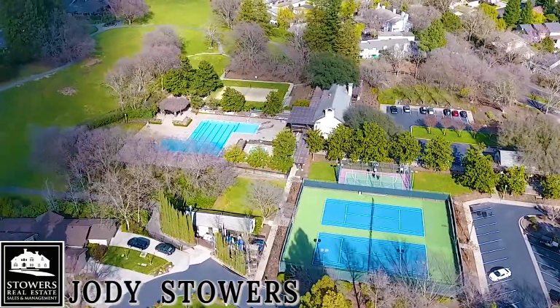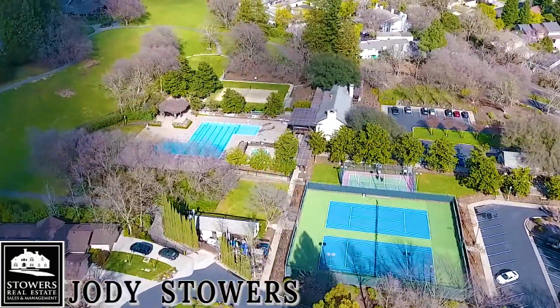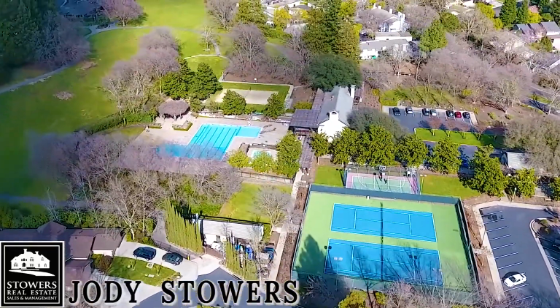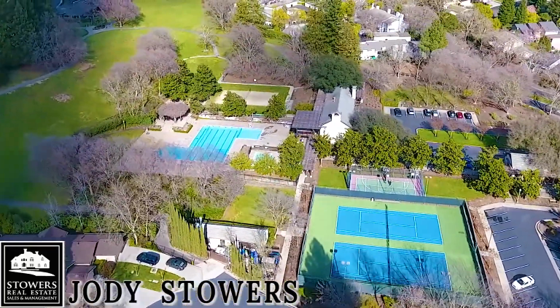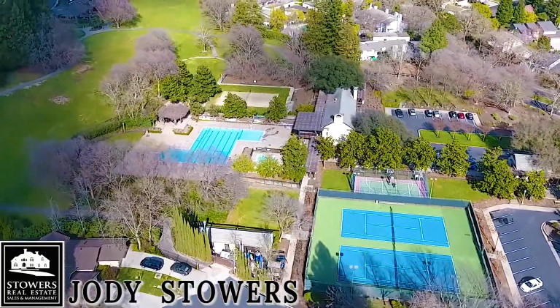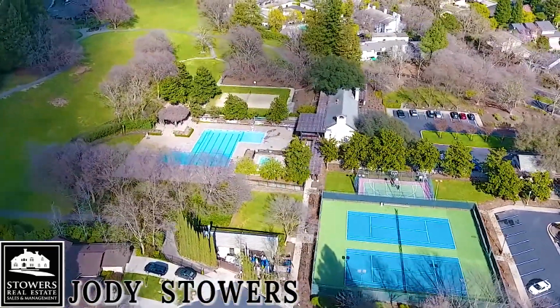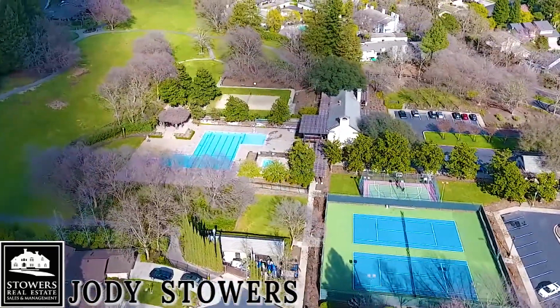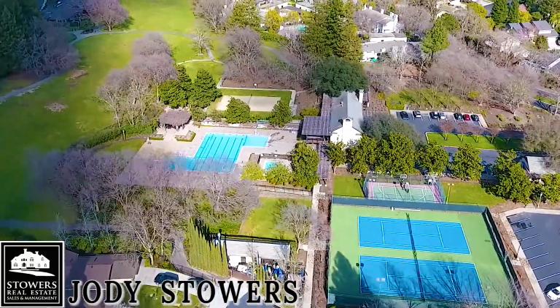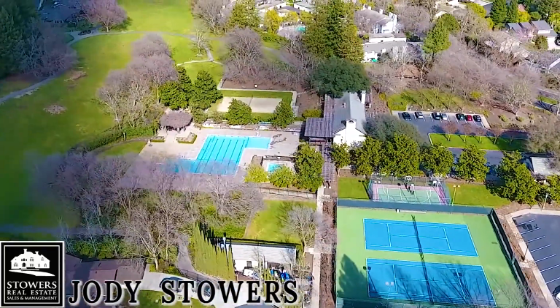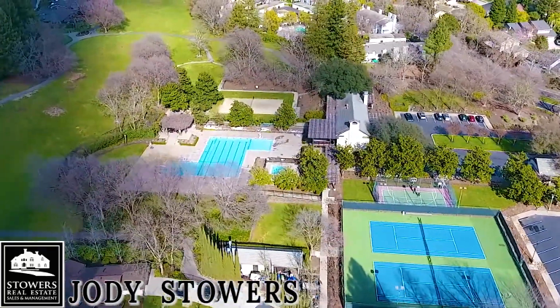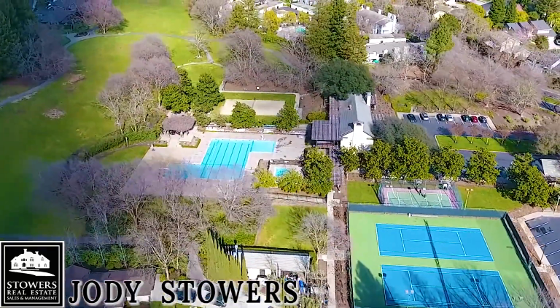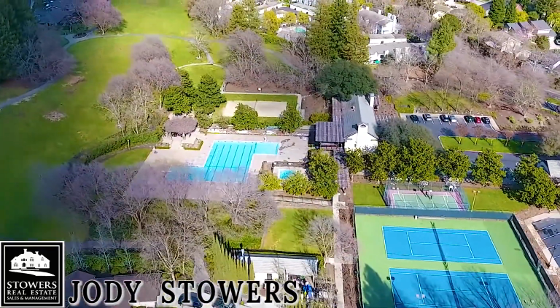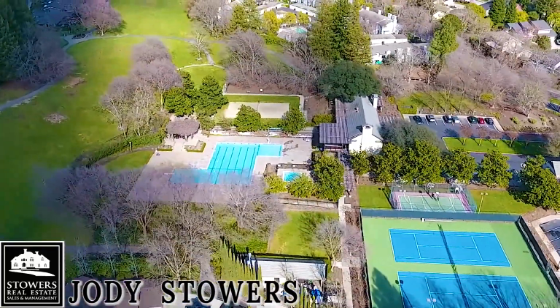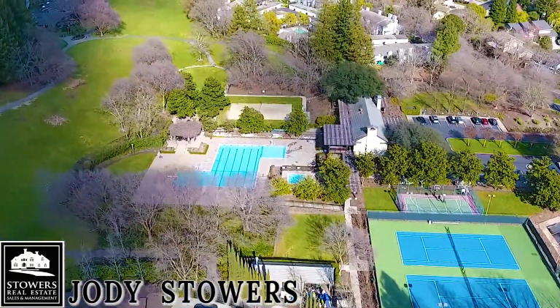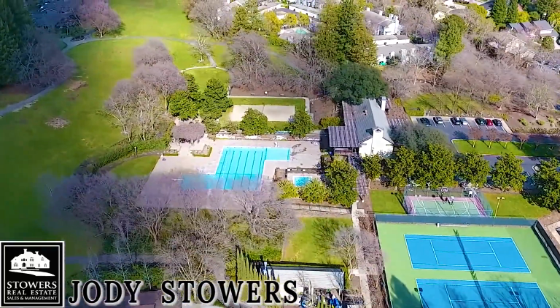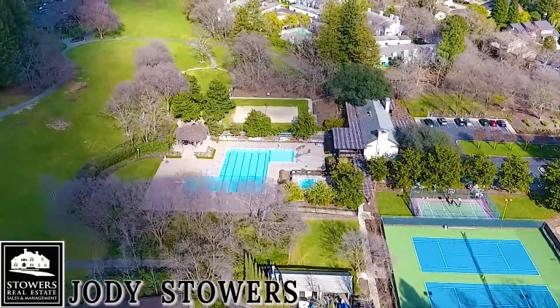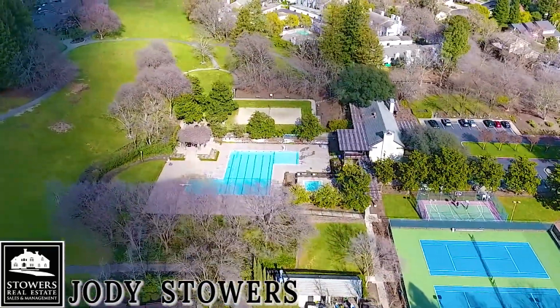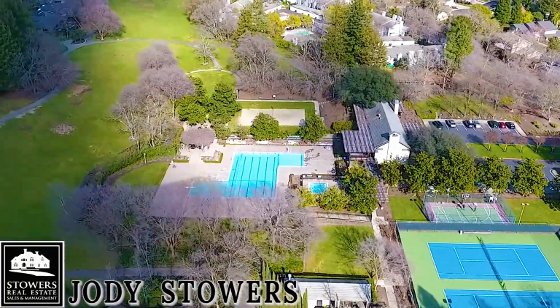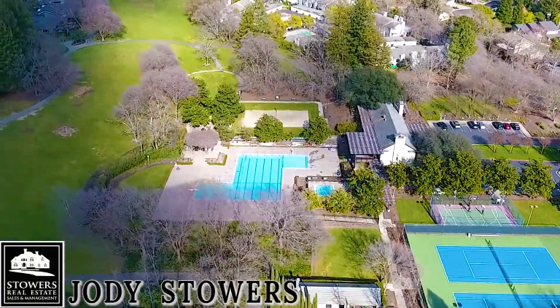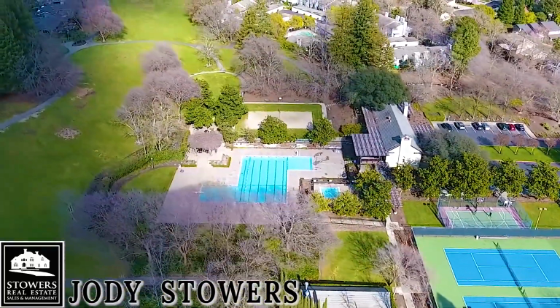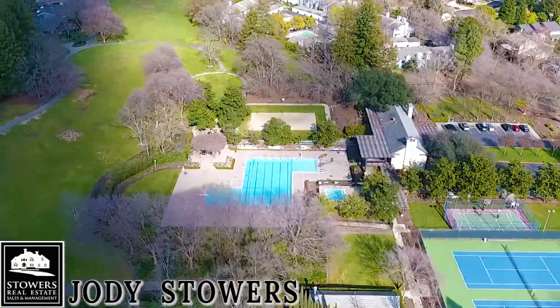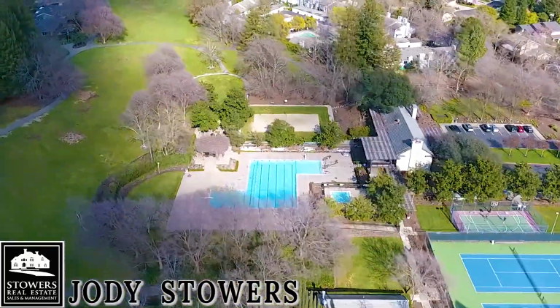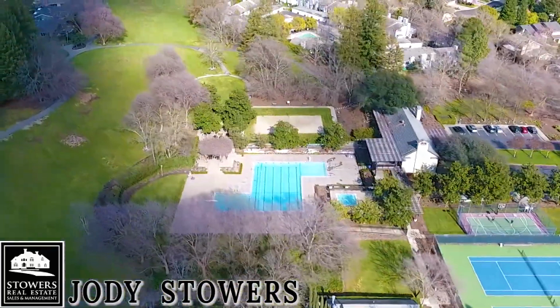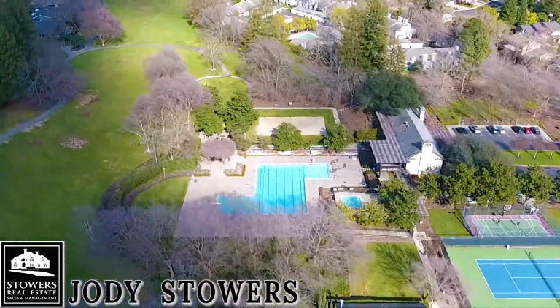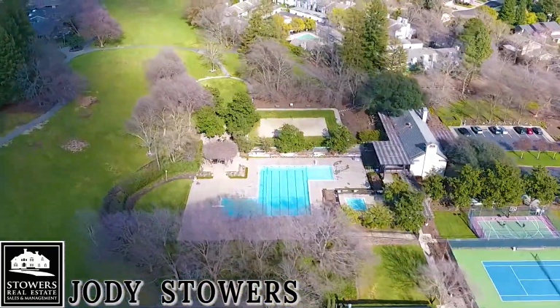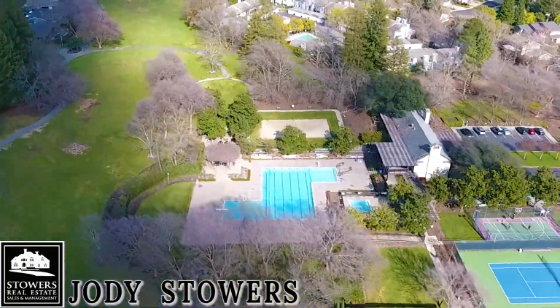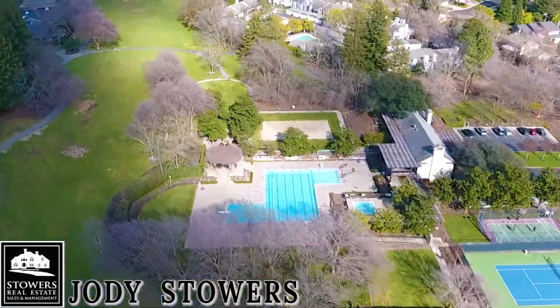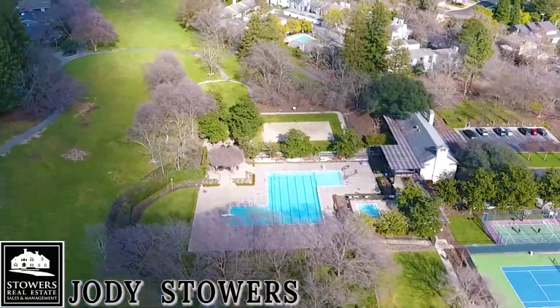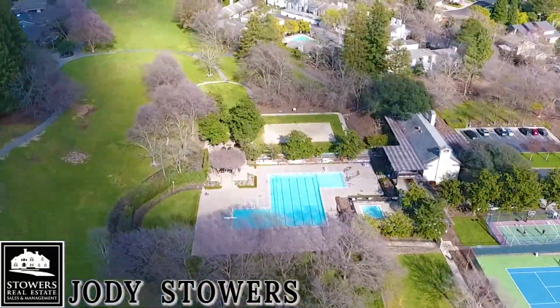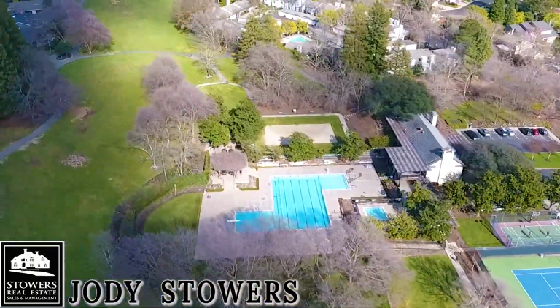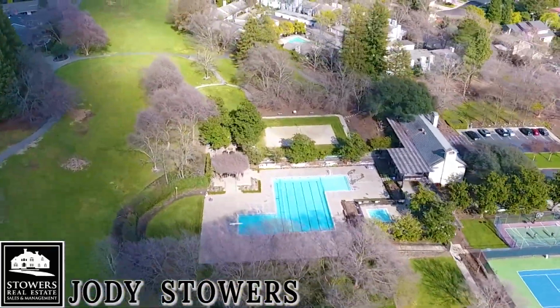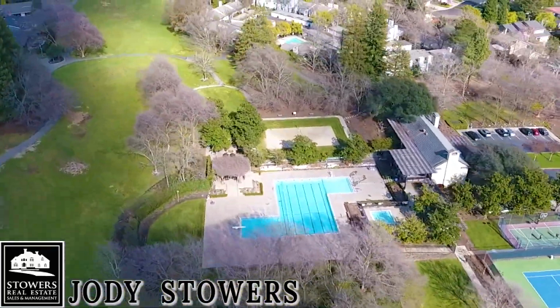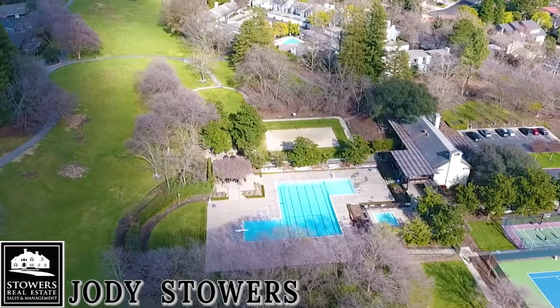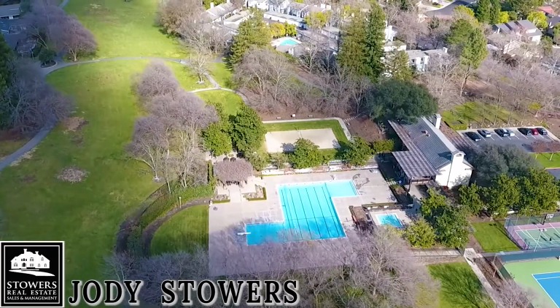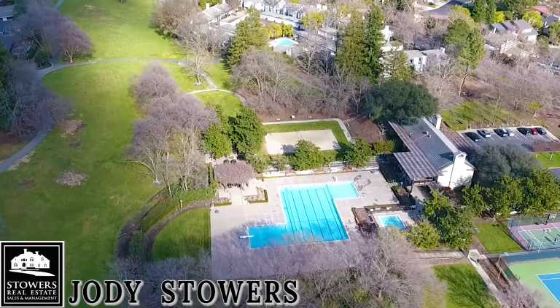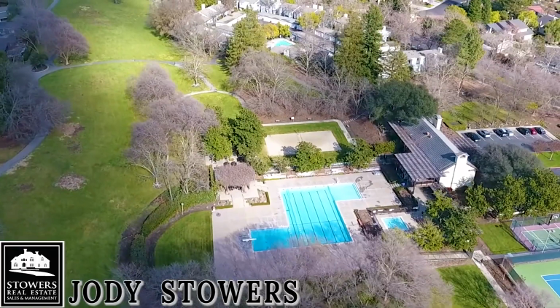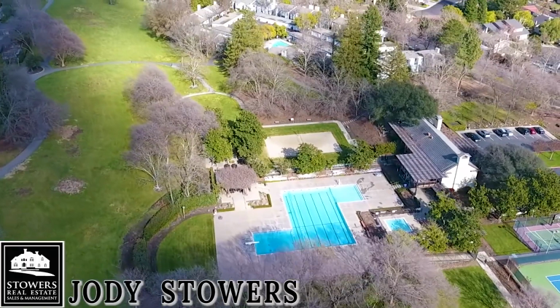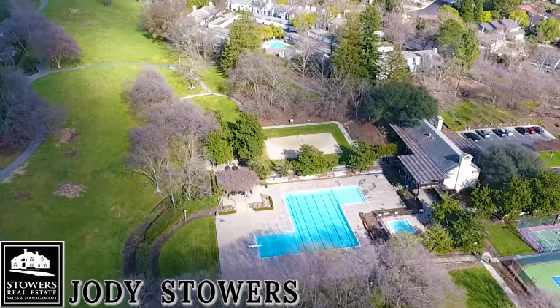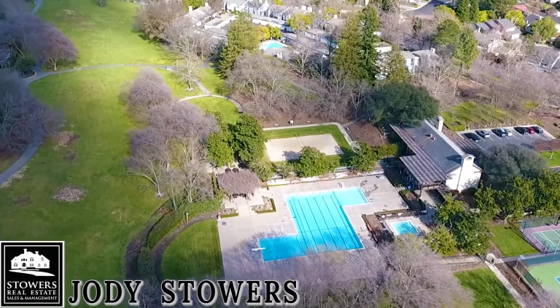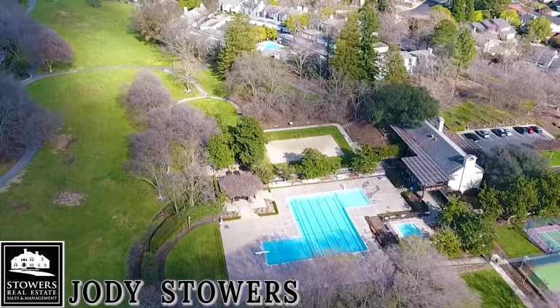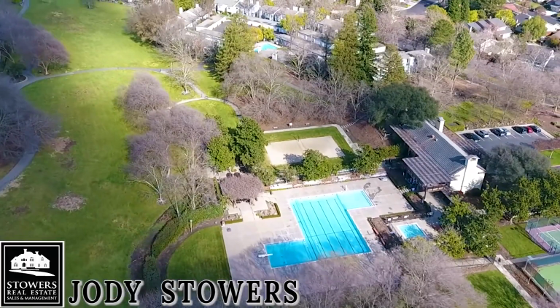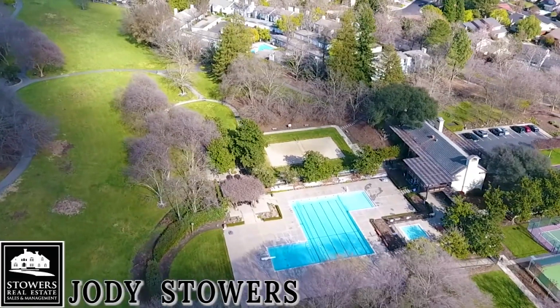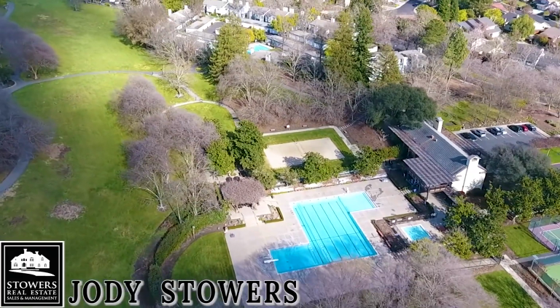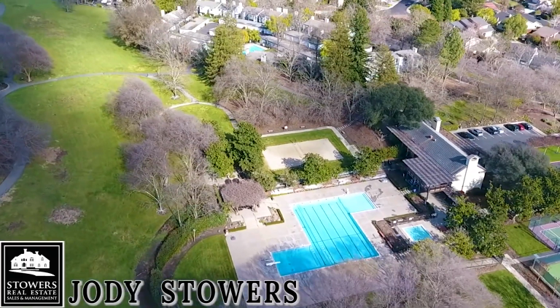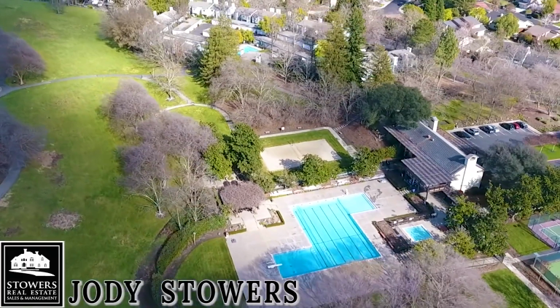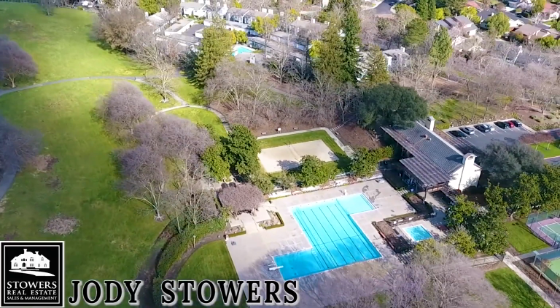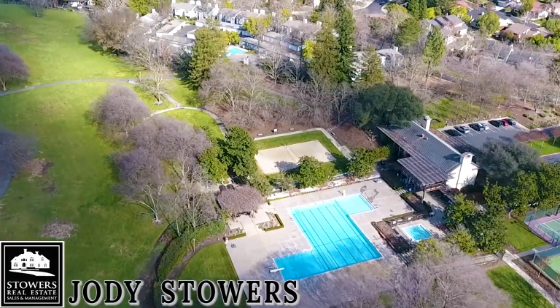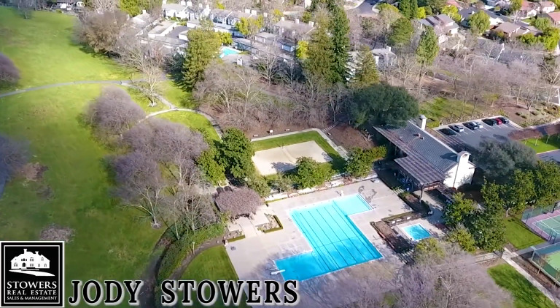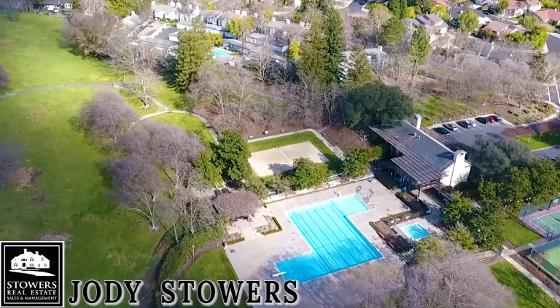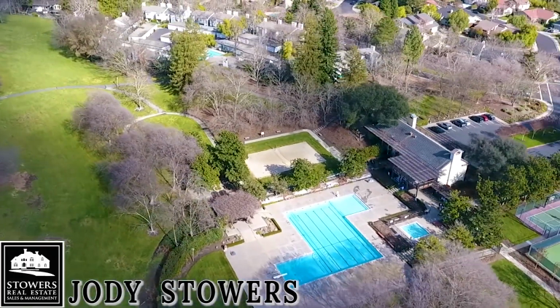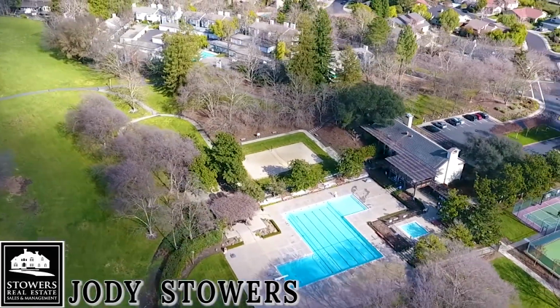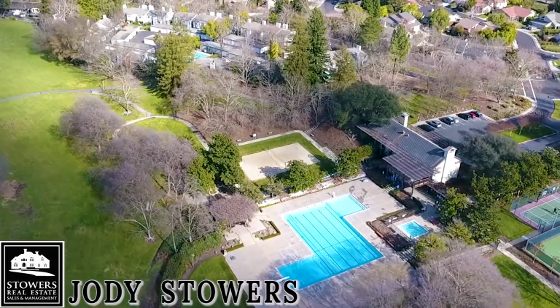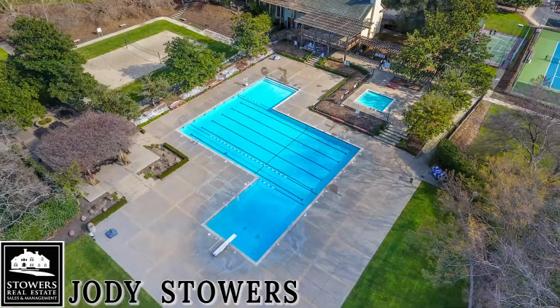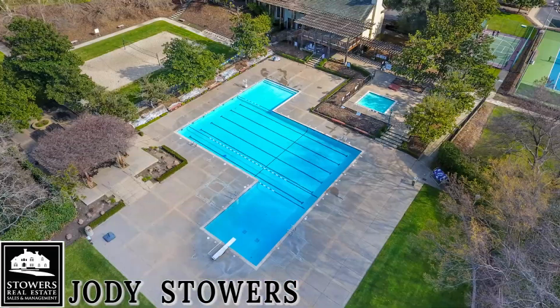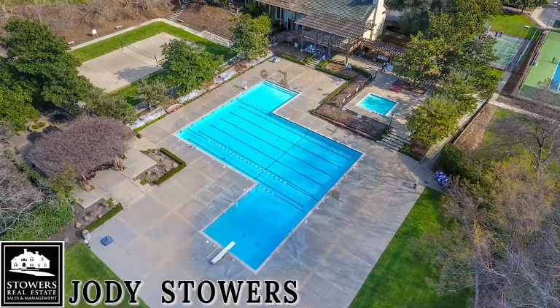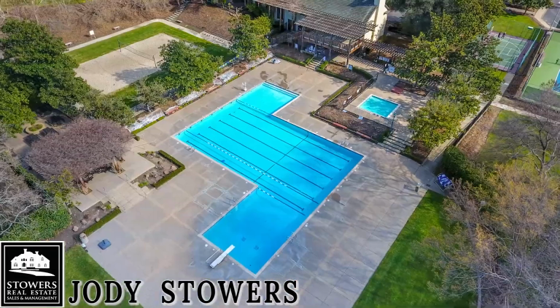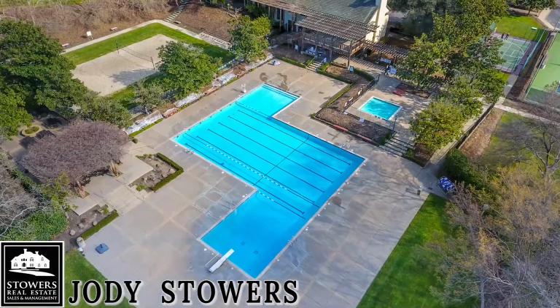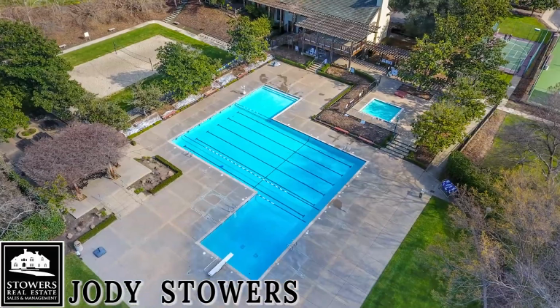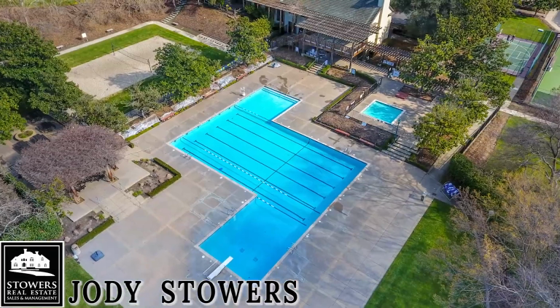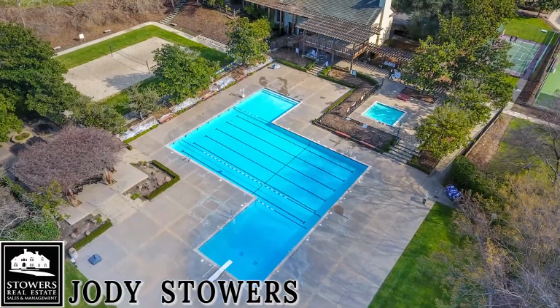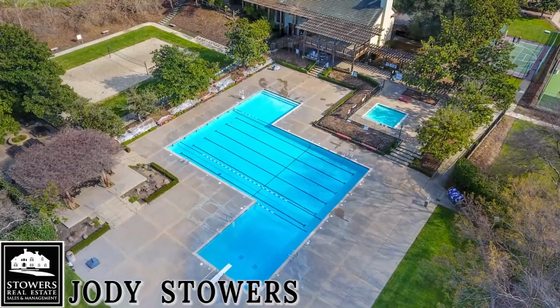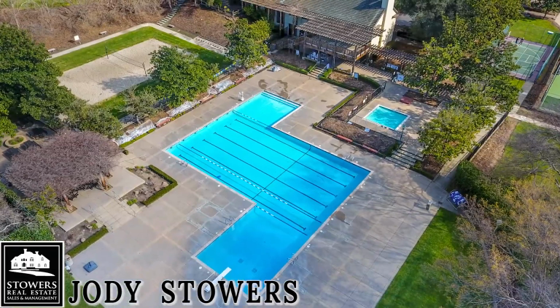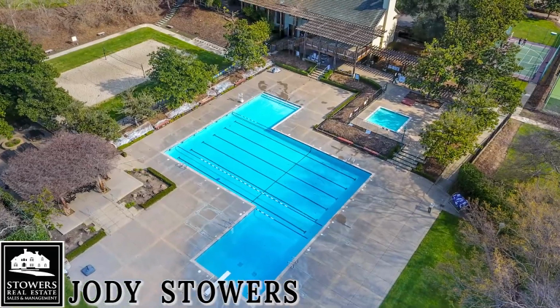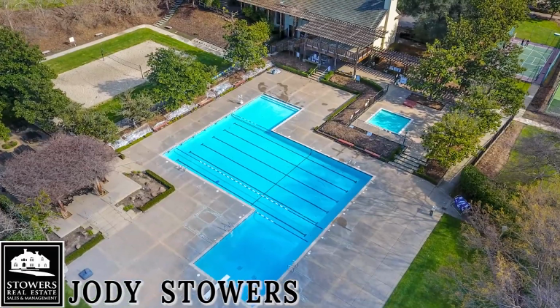Living in this ideal home, you'll be able to walk to community pools, tennis, volleyball, and basketball courts, the clubhouse, and an expansive green belt.